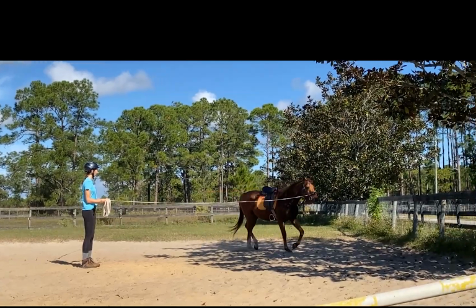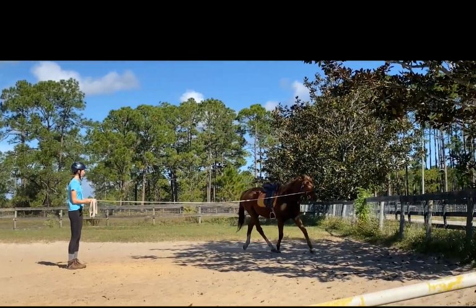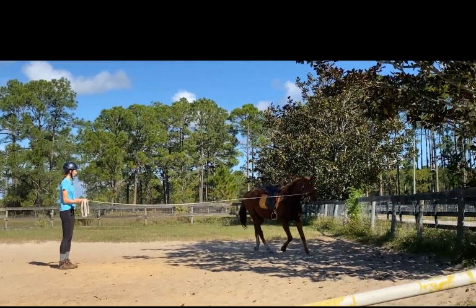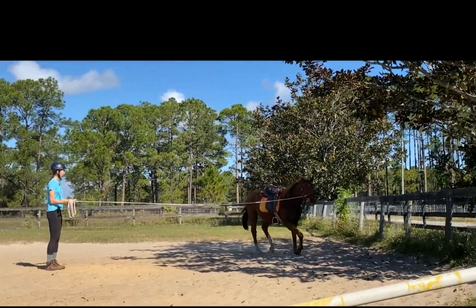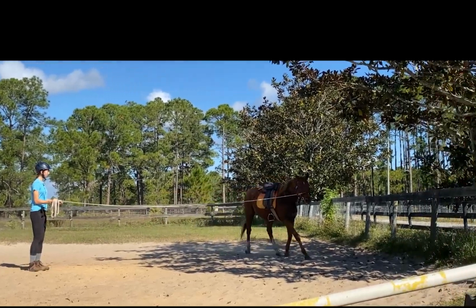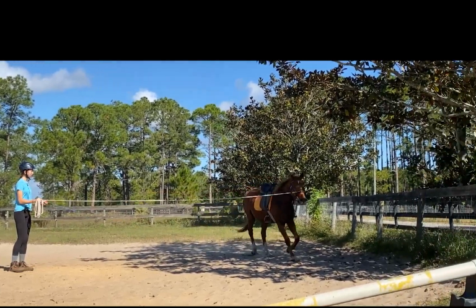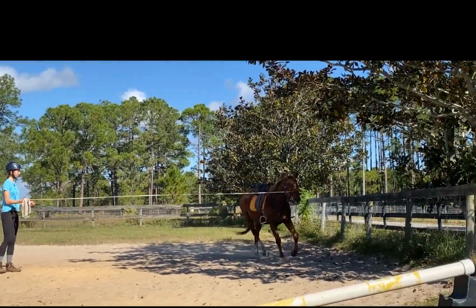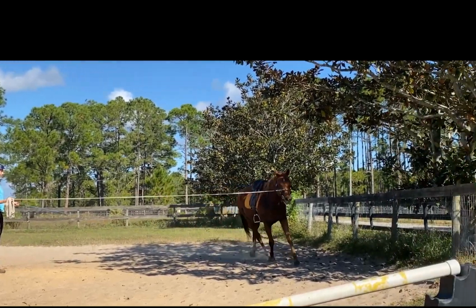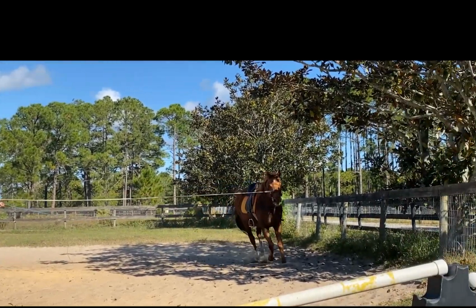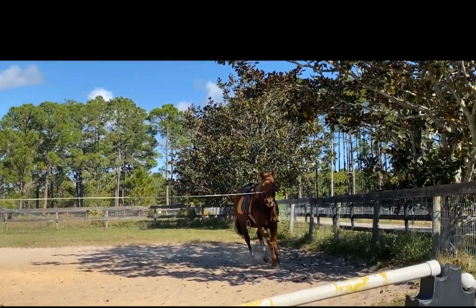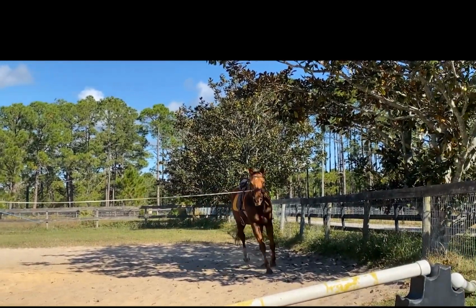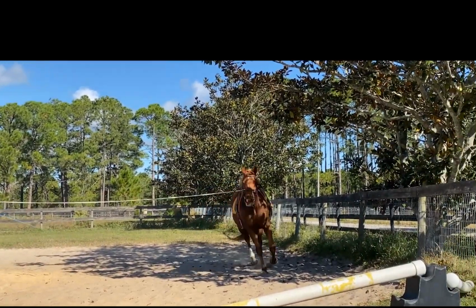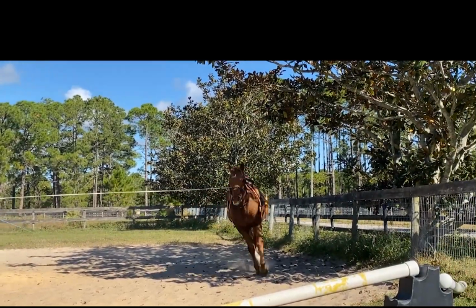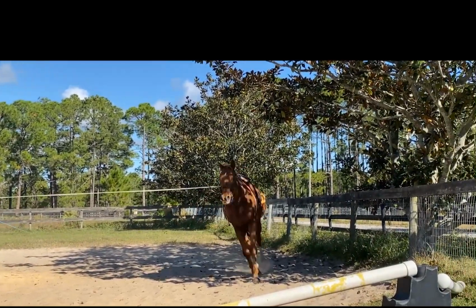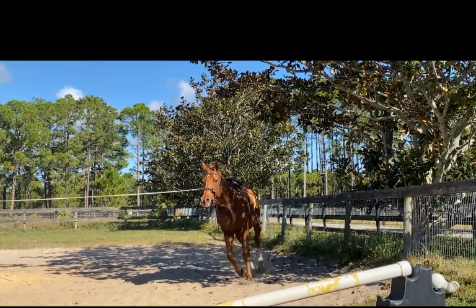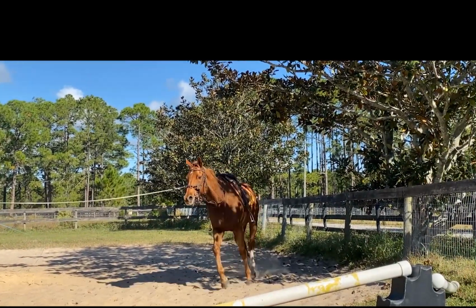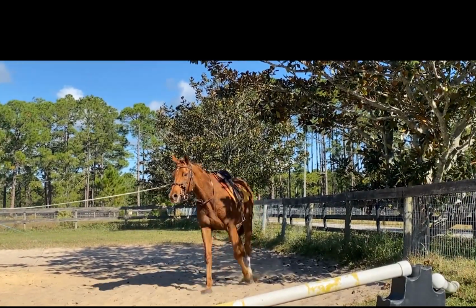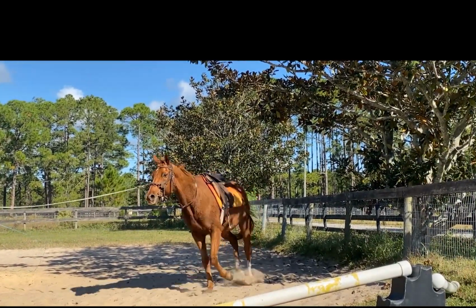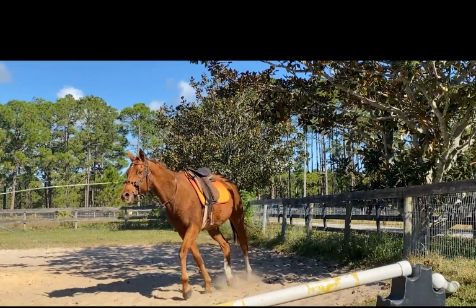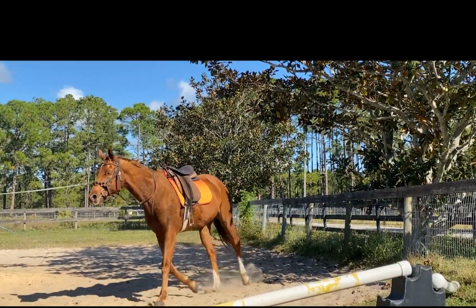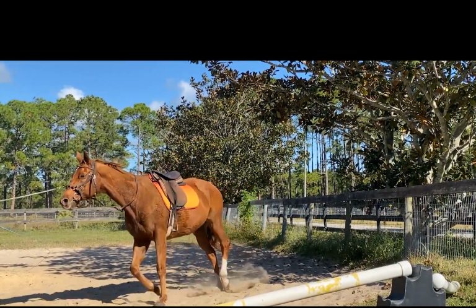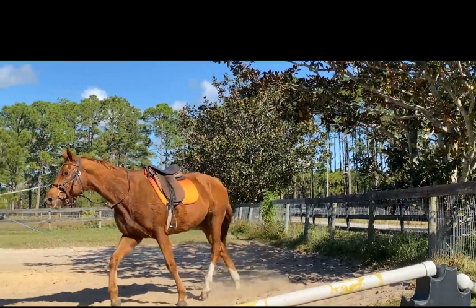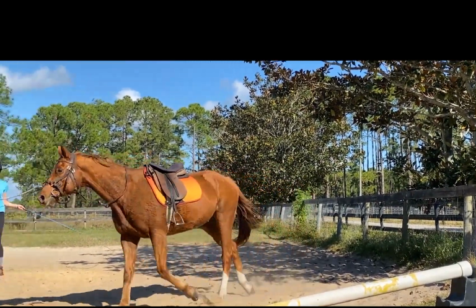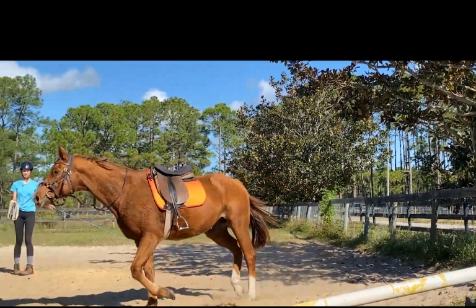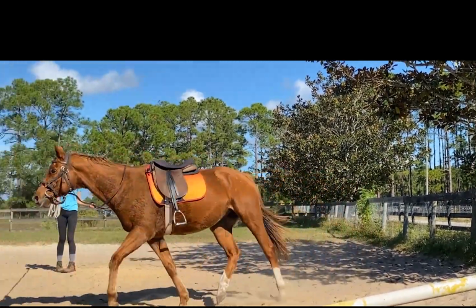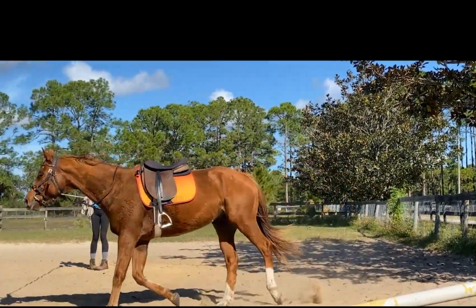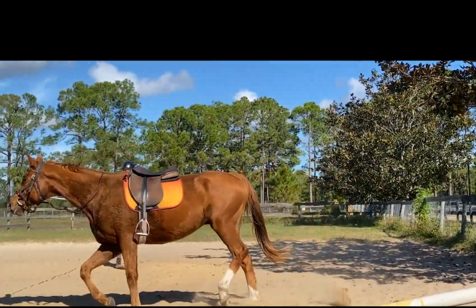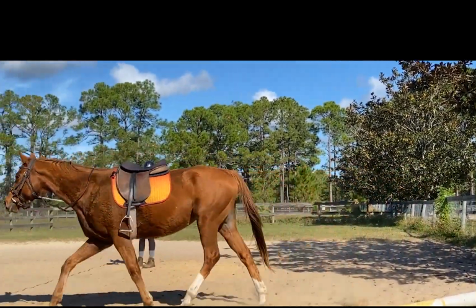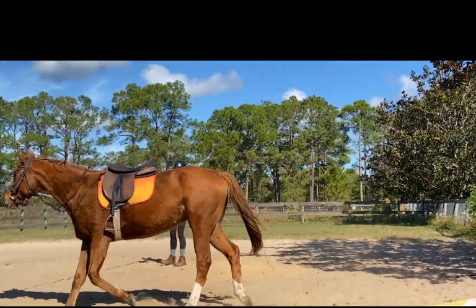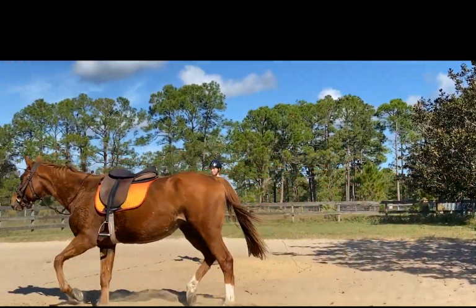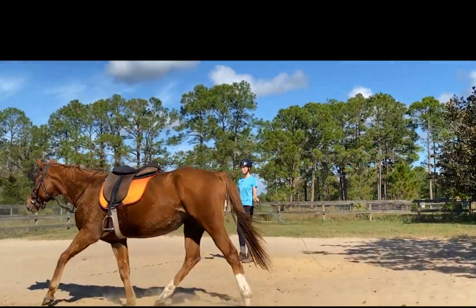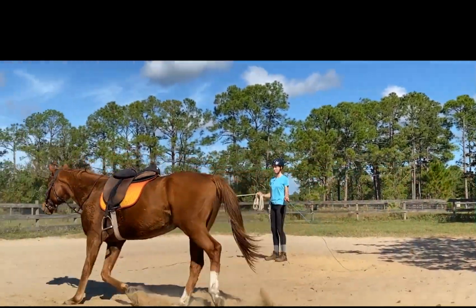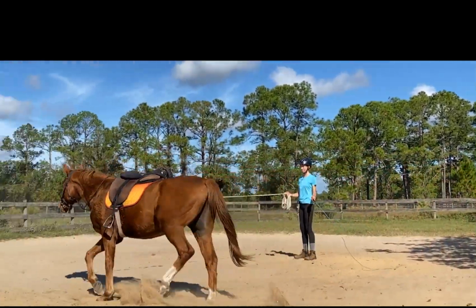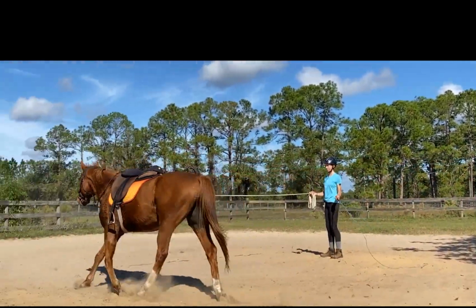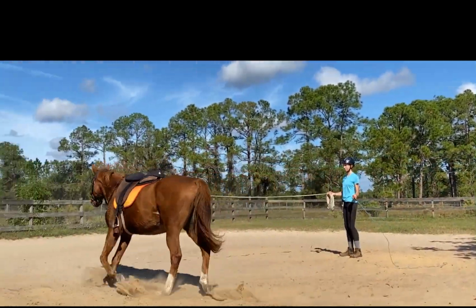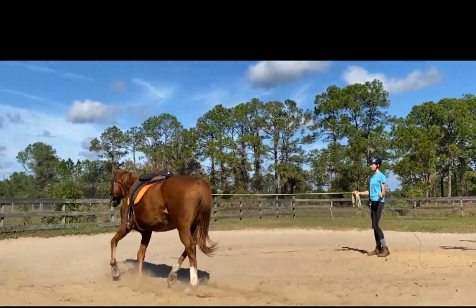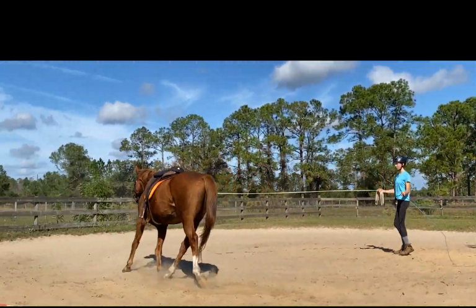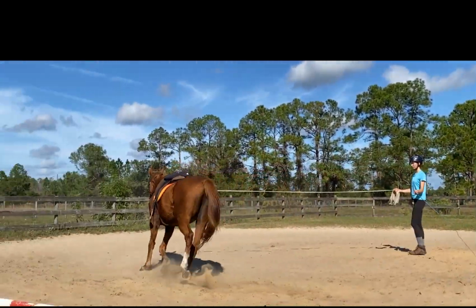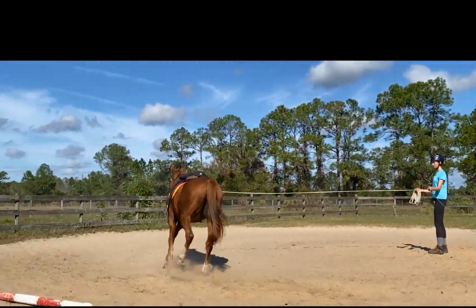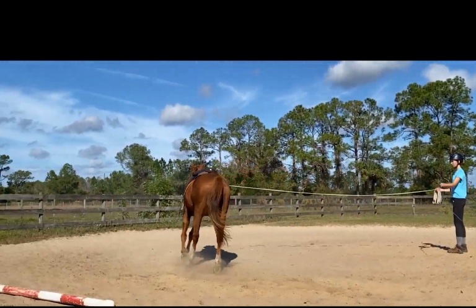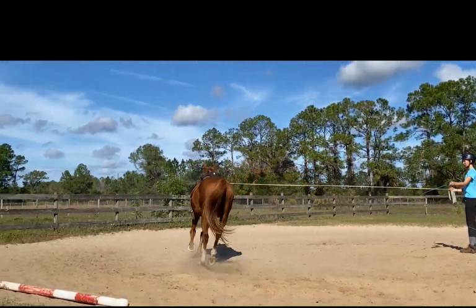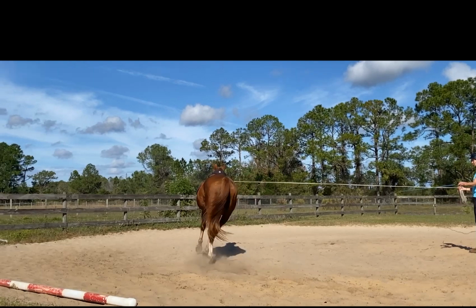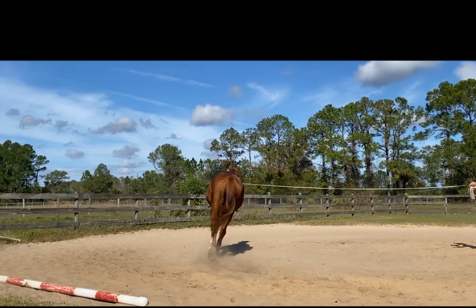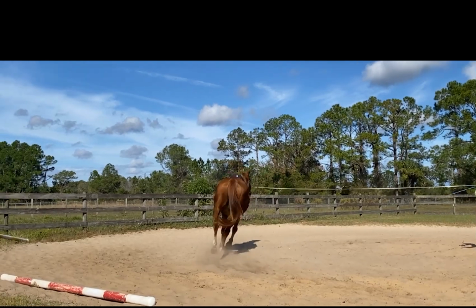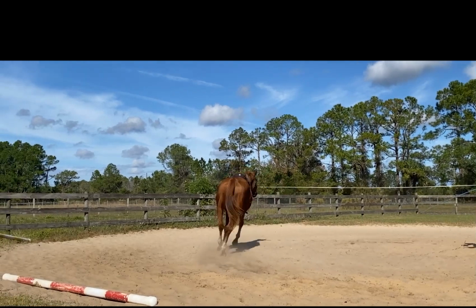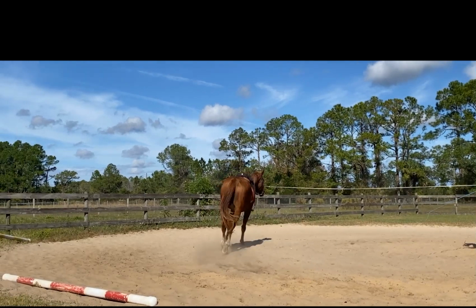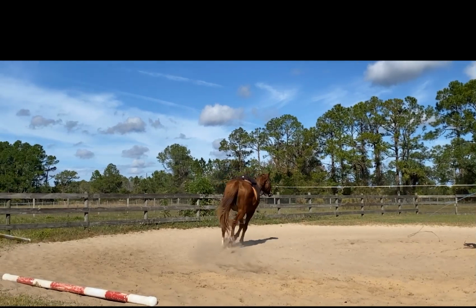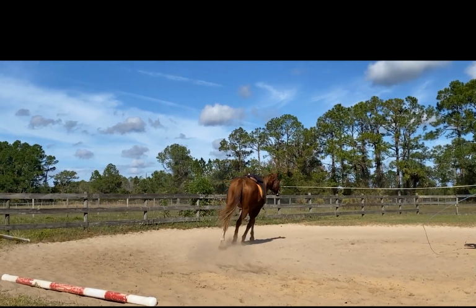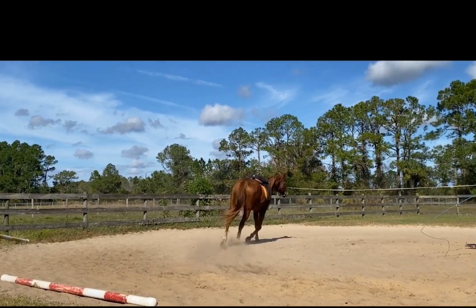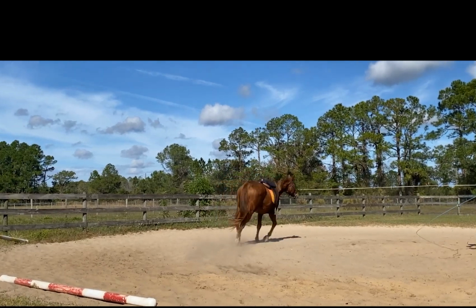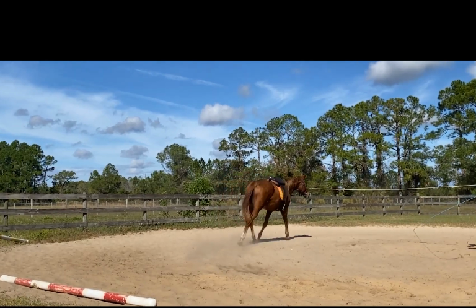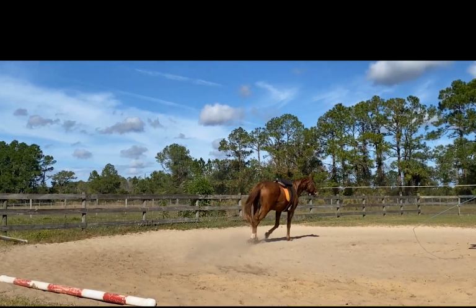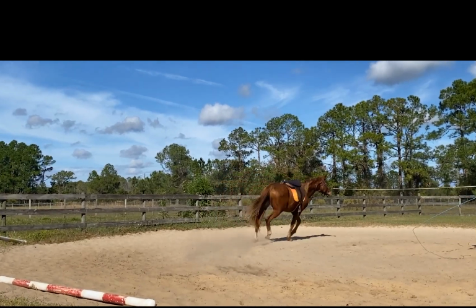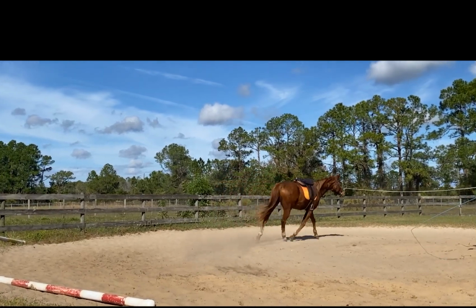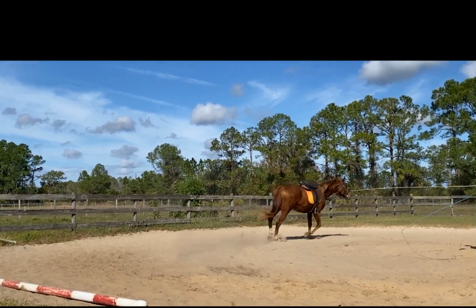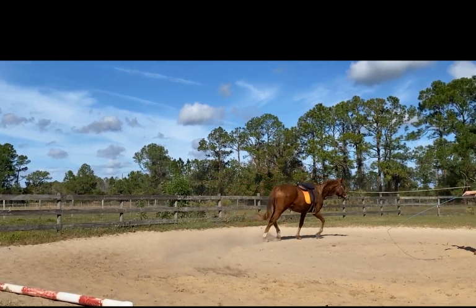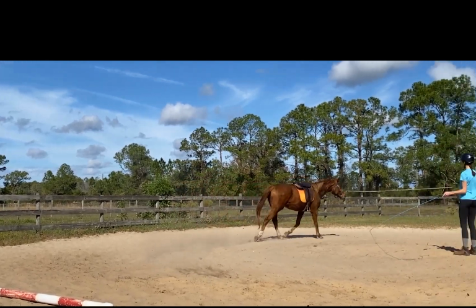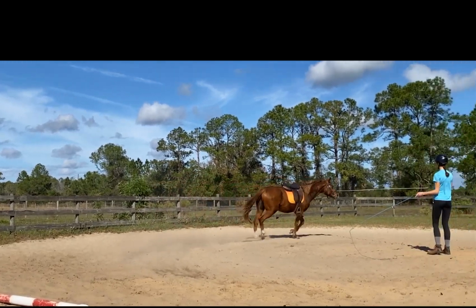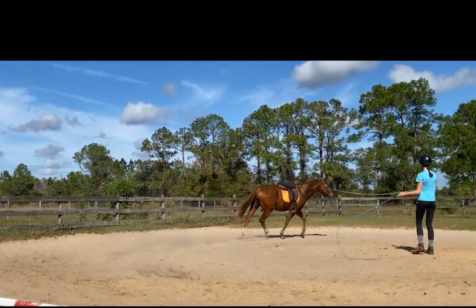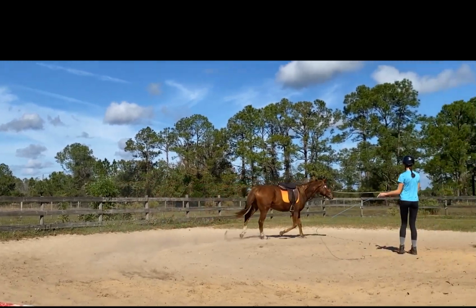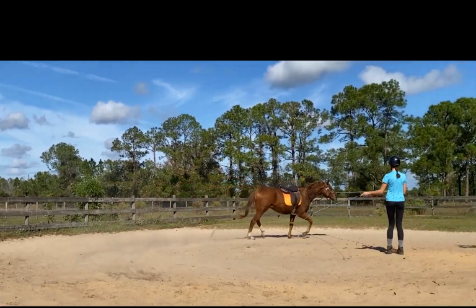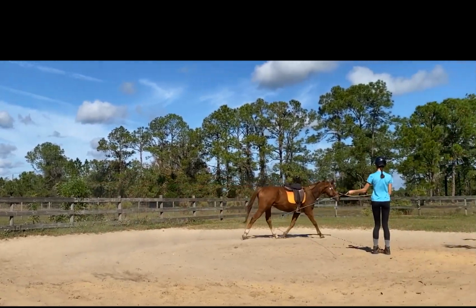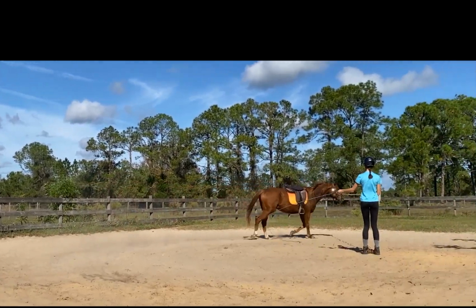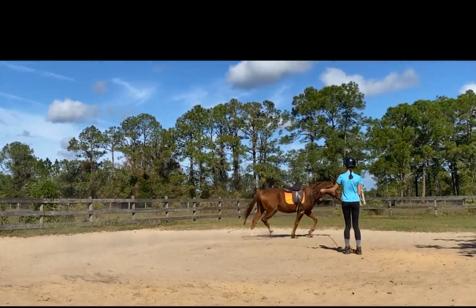So it's not leaning on you anymore — see it? Try to create the idea that when you push, it lifts the left around.